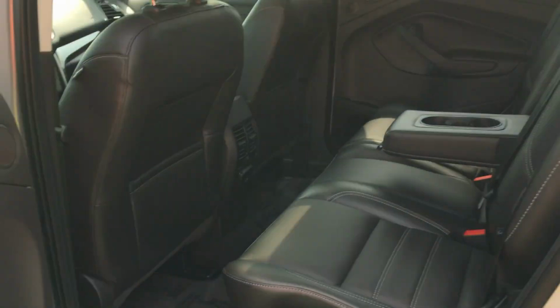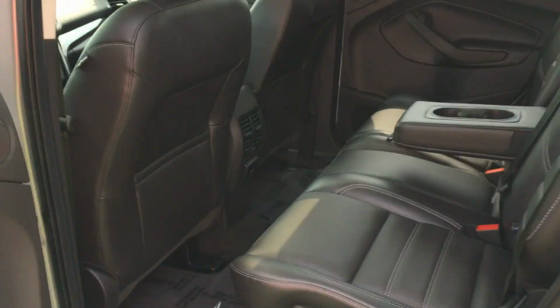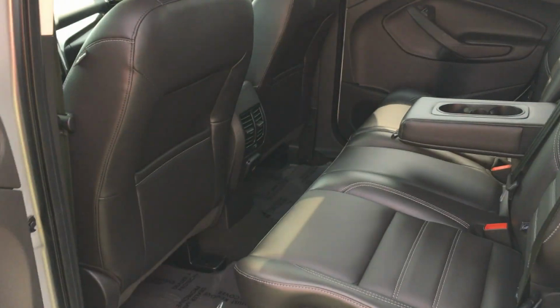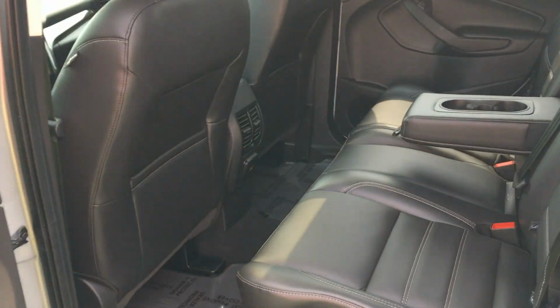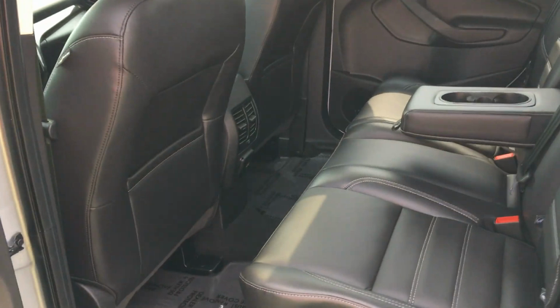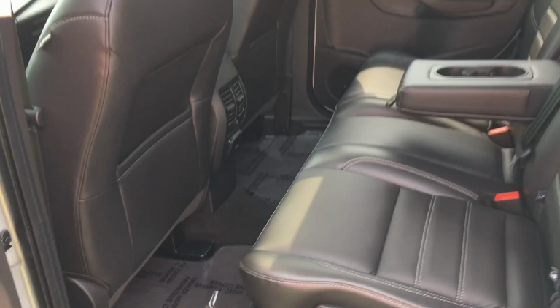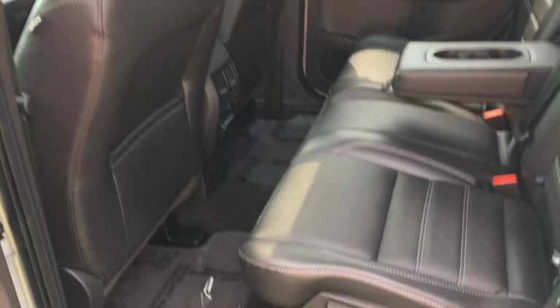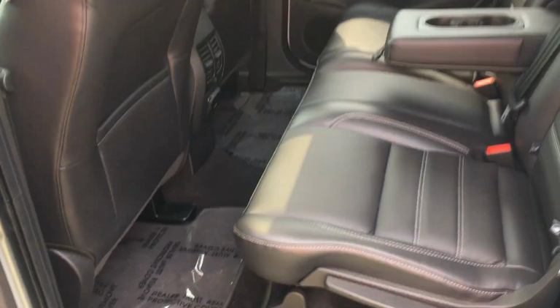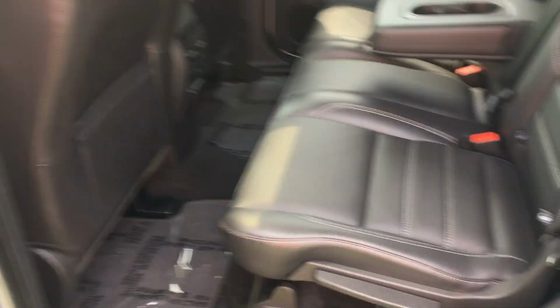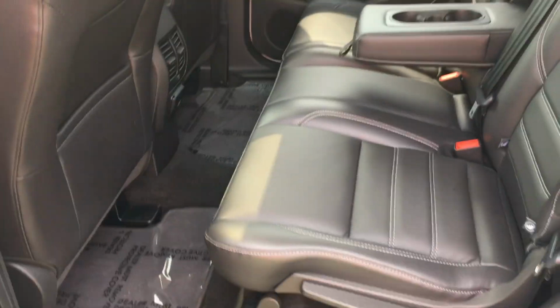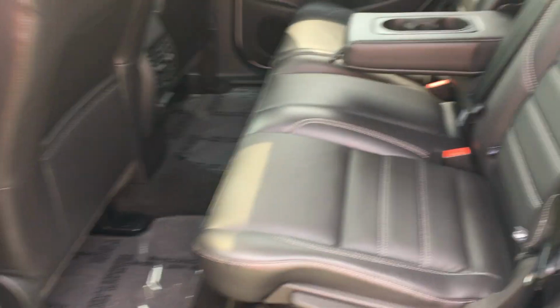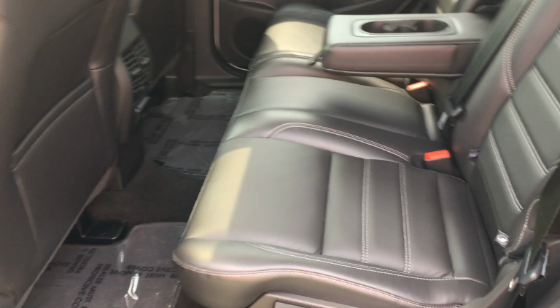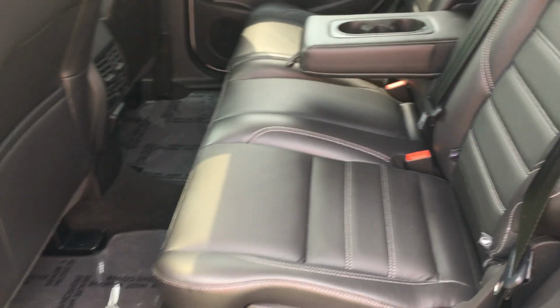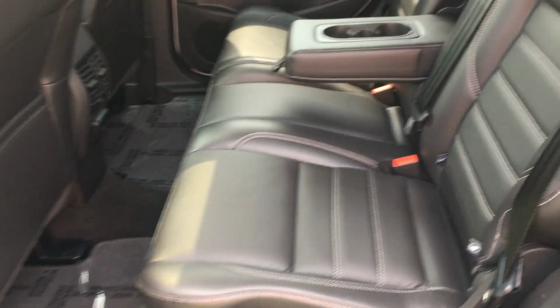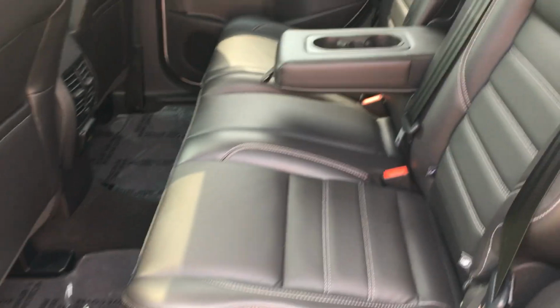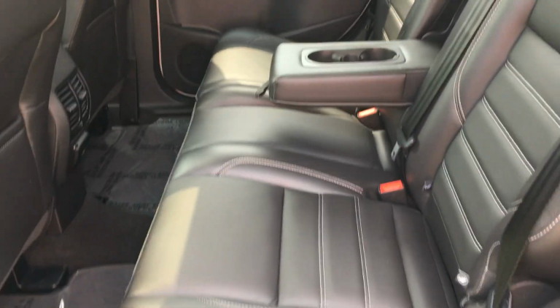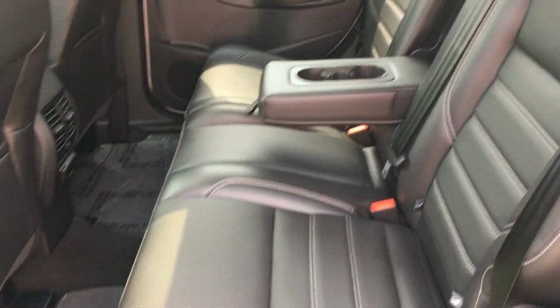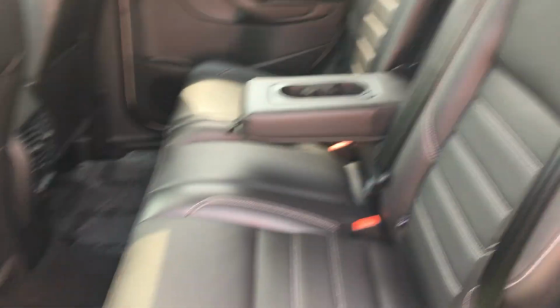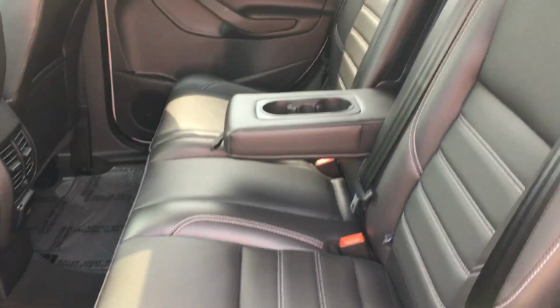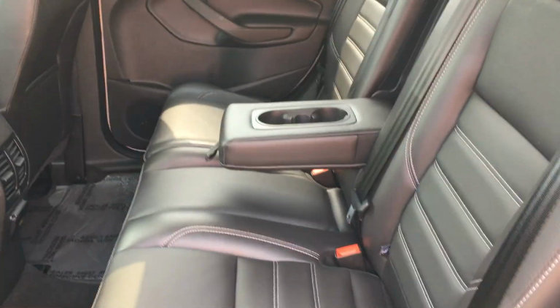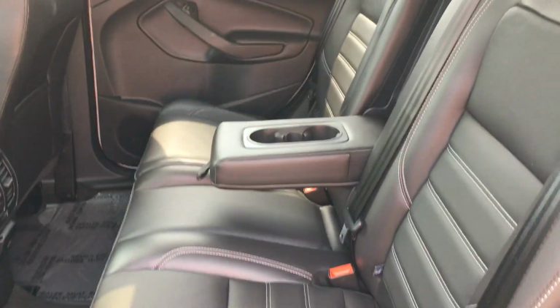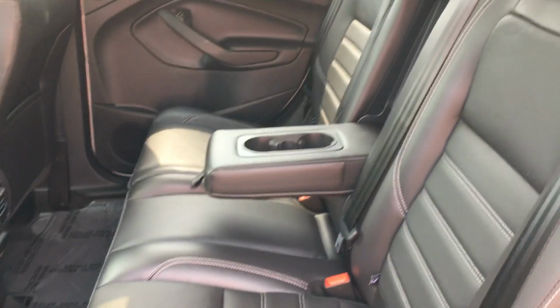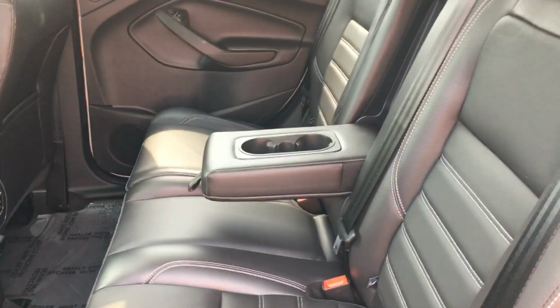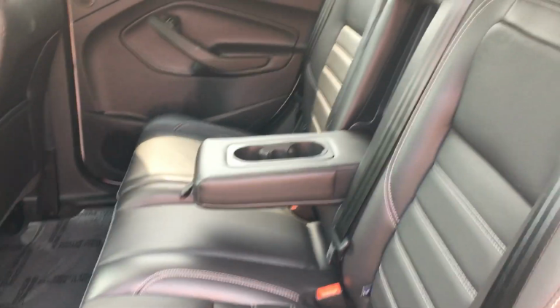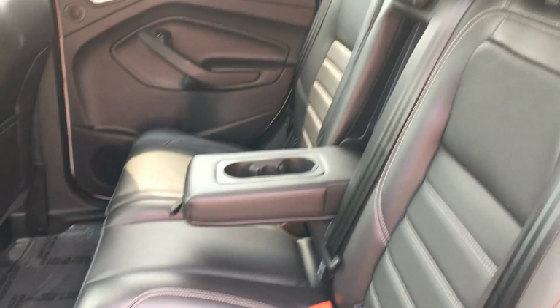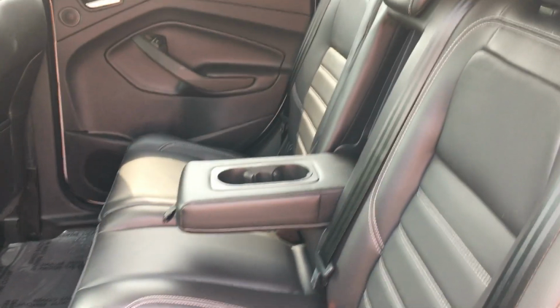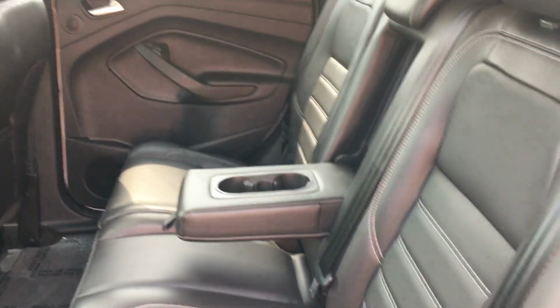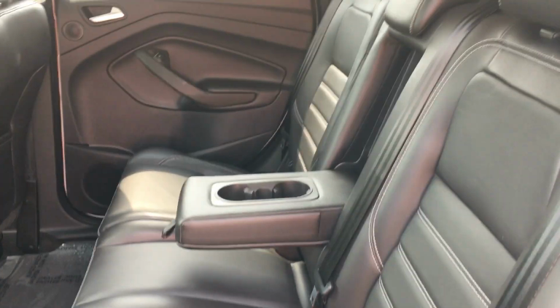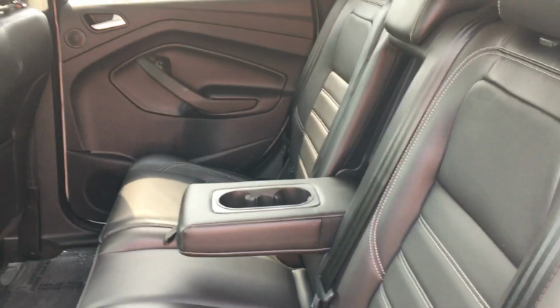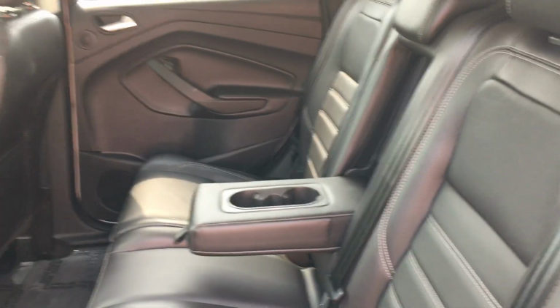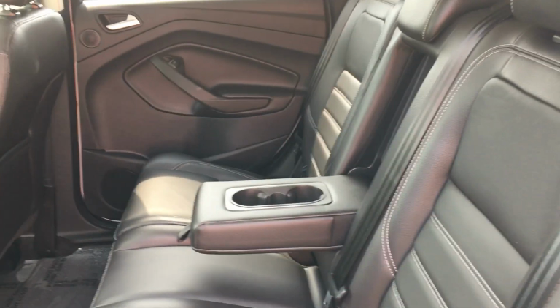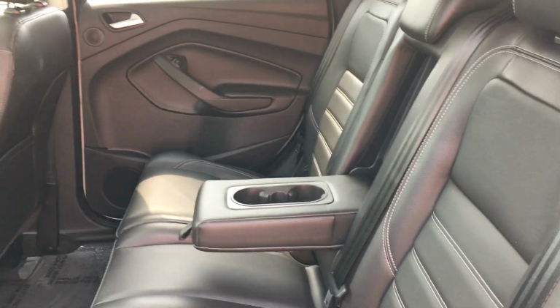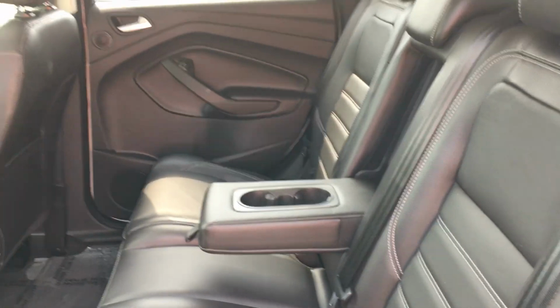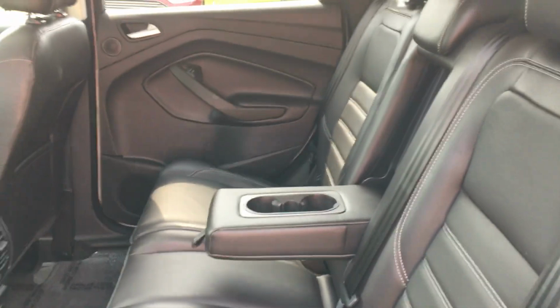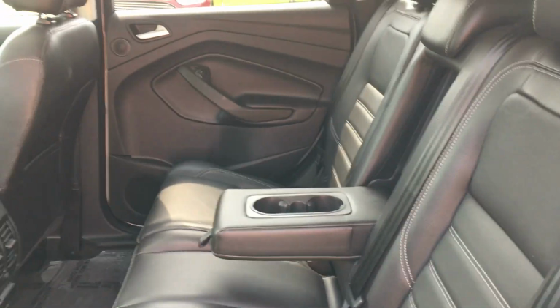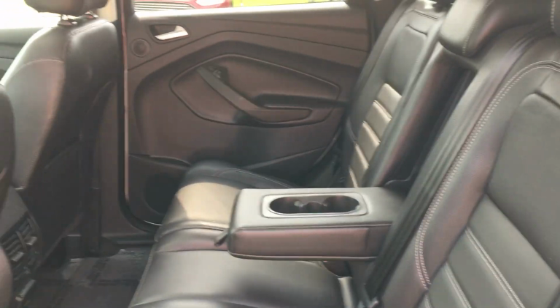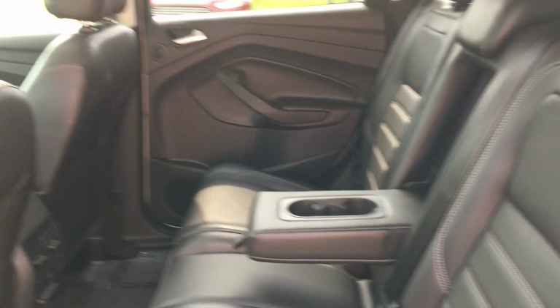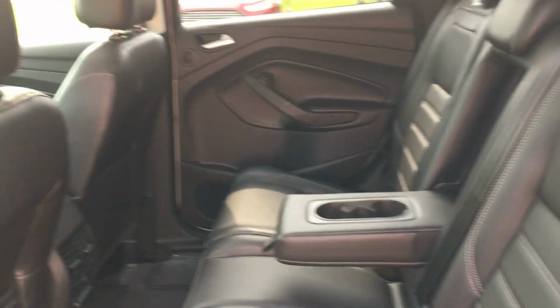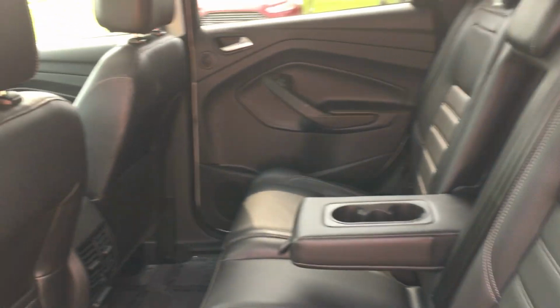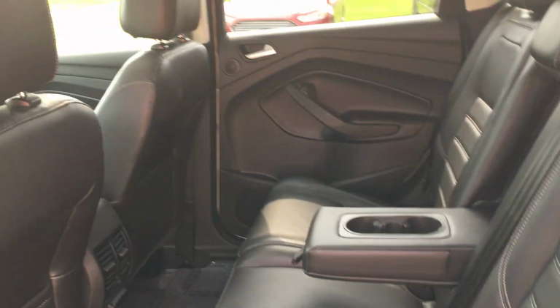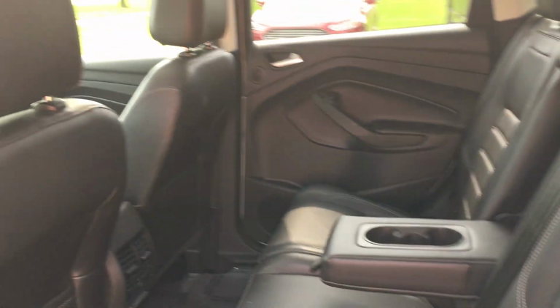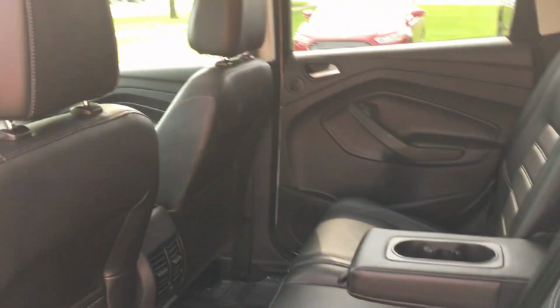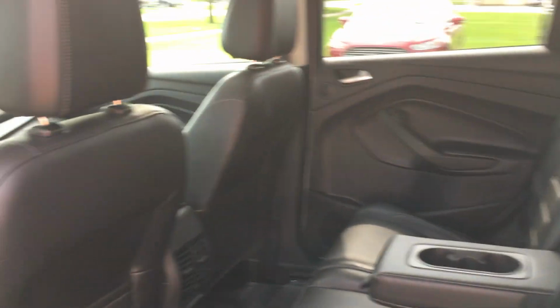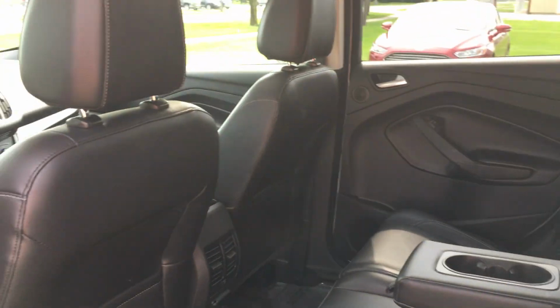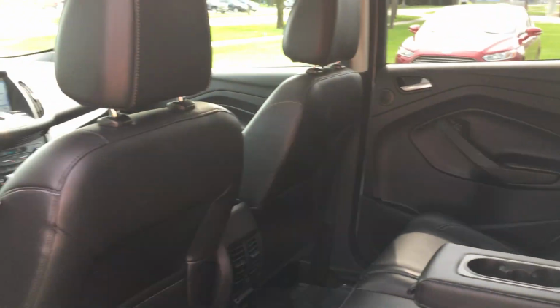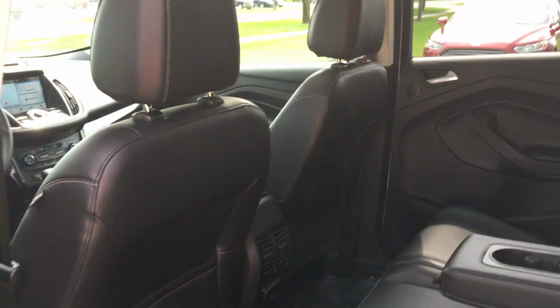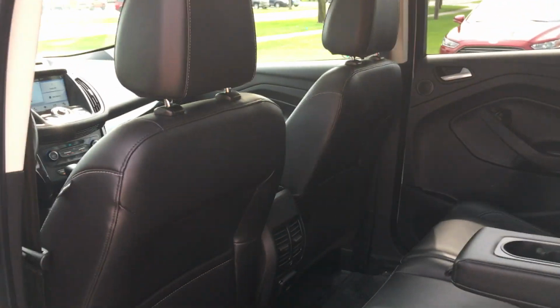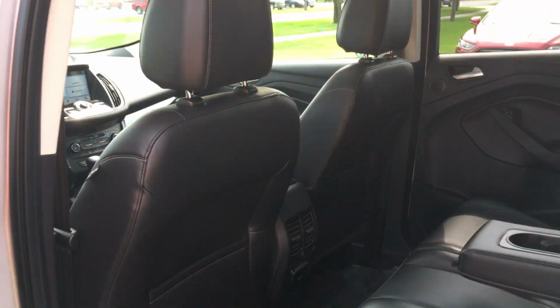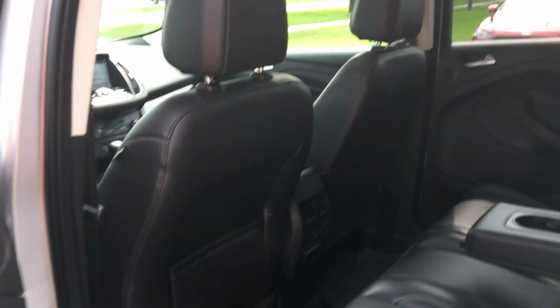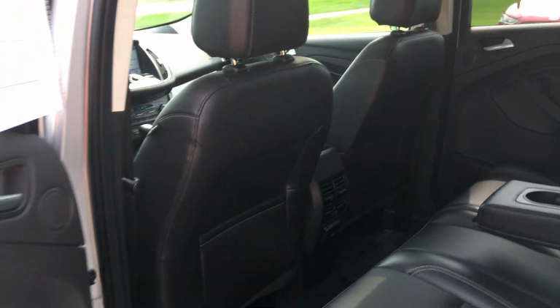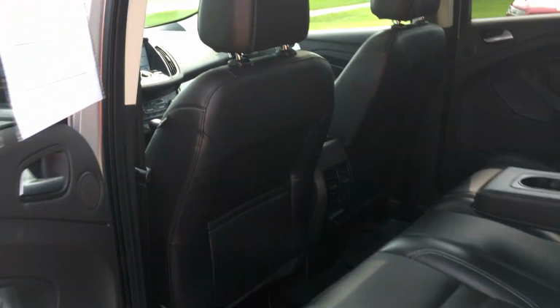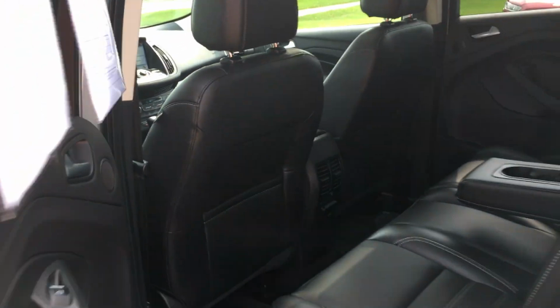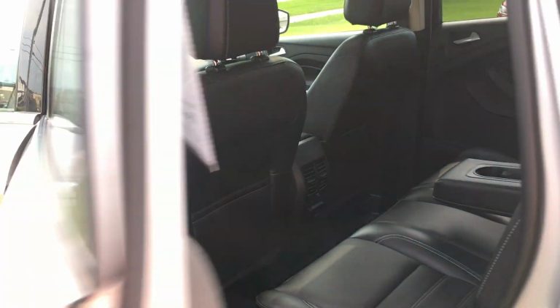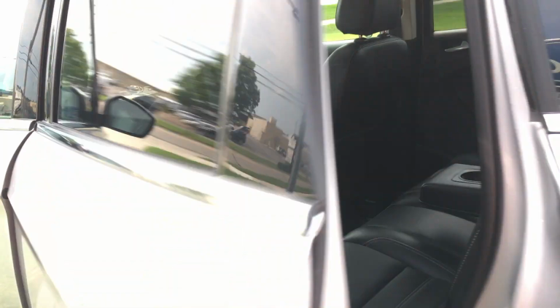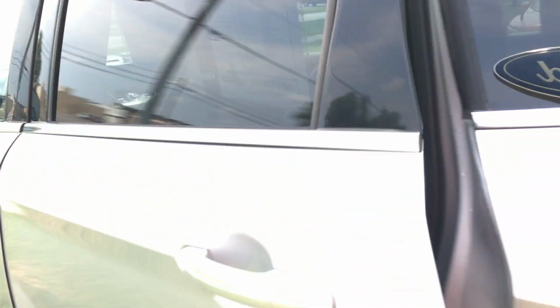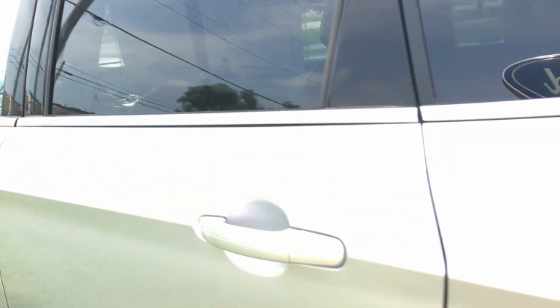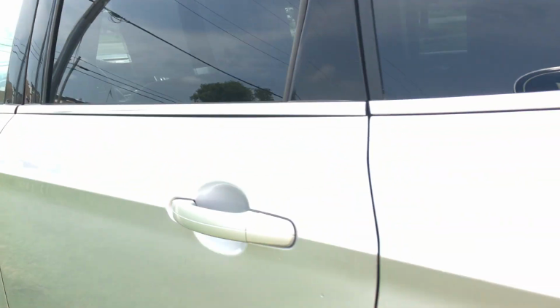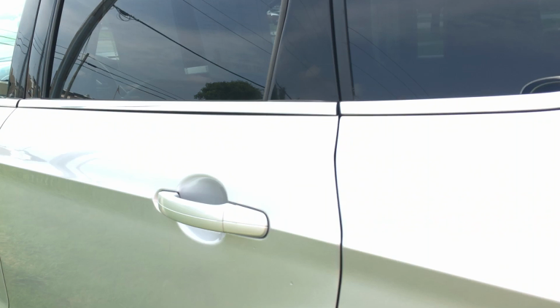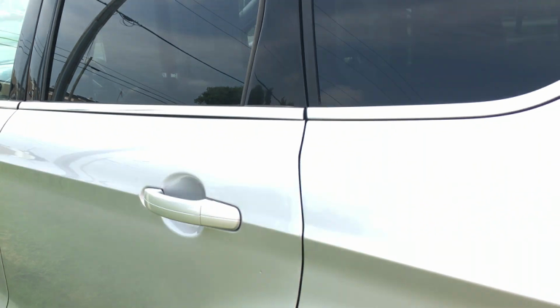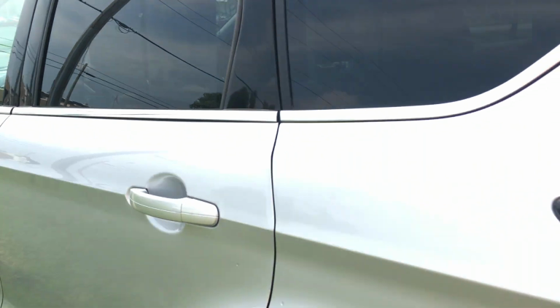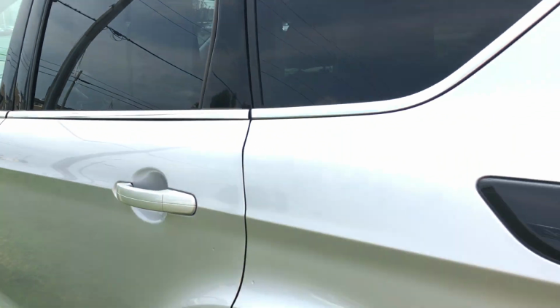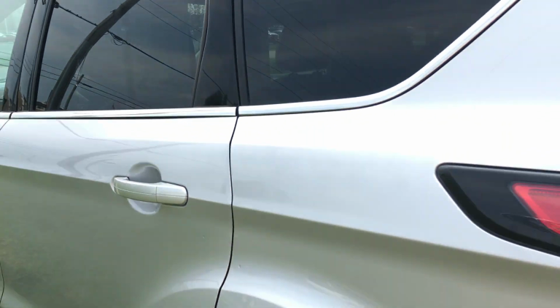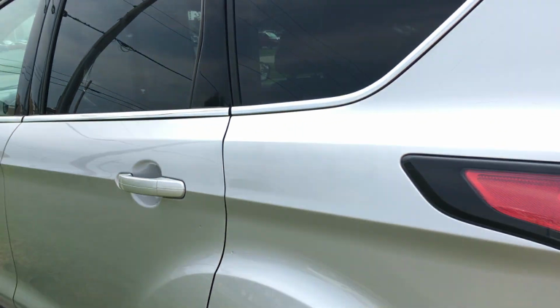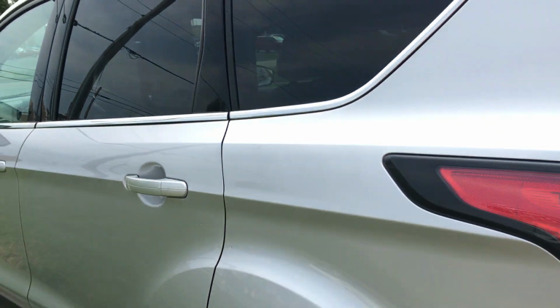Check out the back seat here as well. The leather looks to be in good shape — don't see anything that really sticks out.